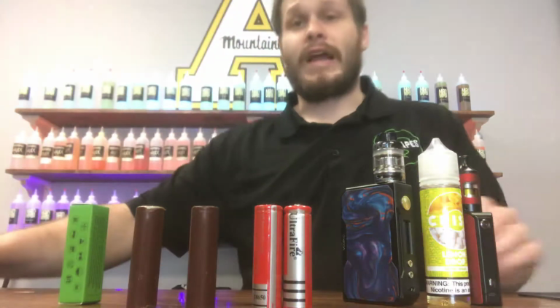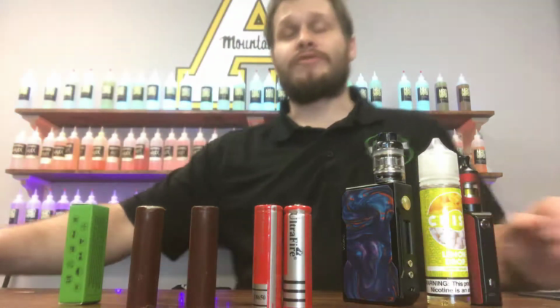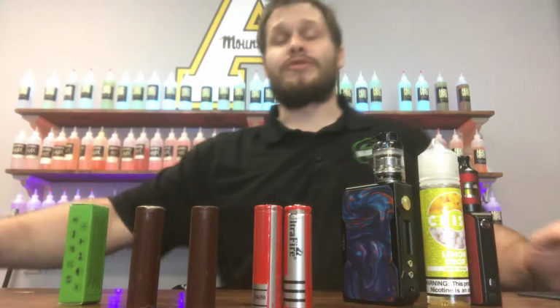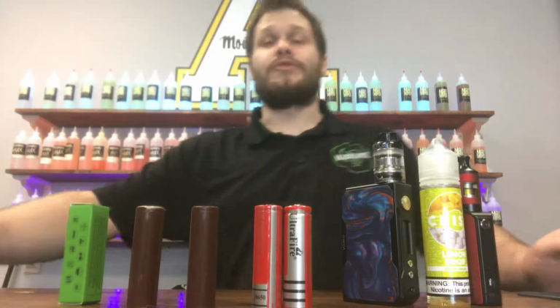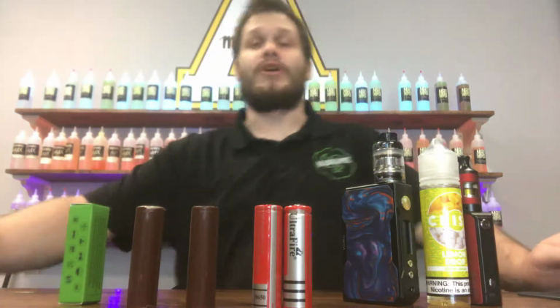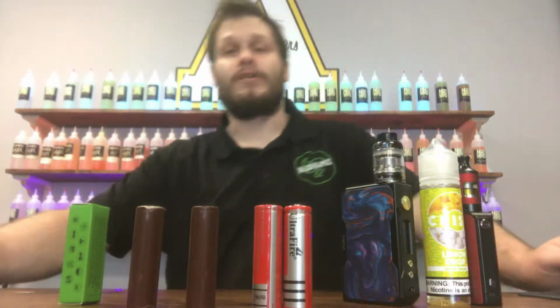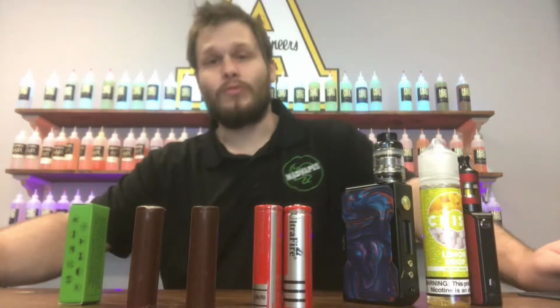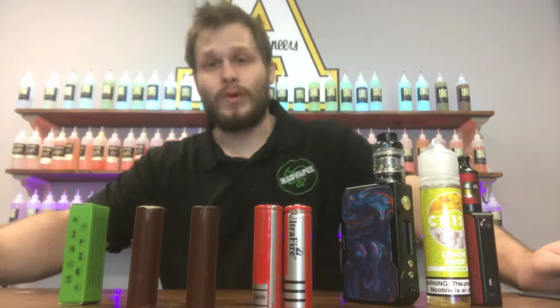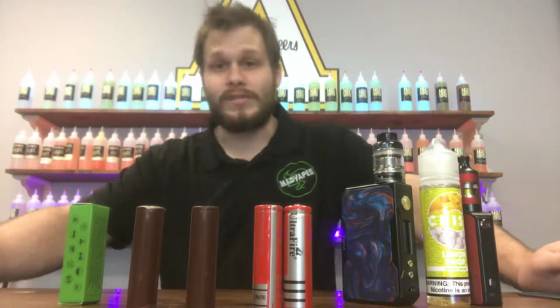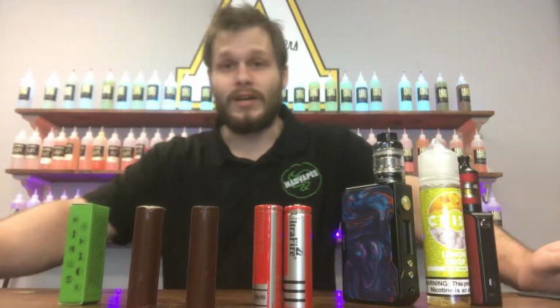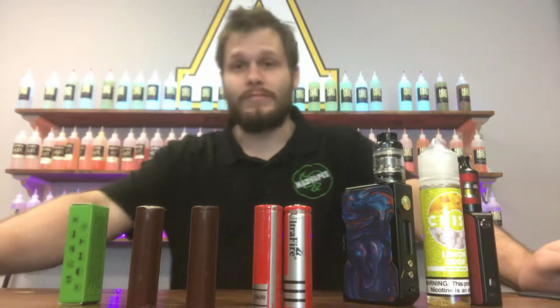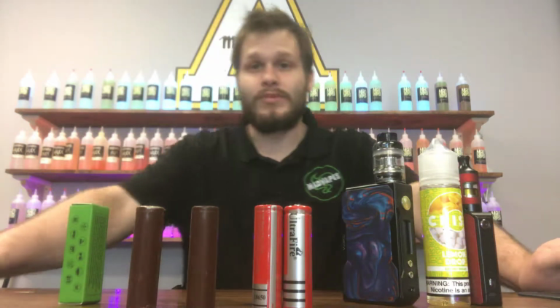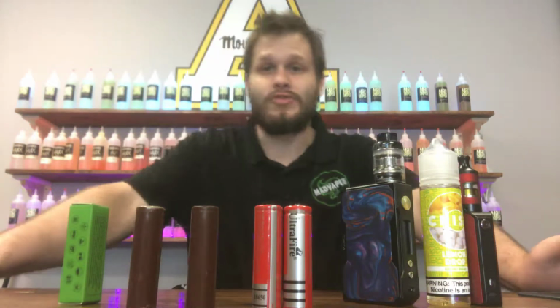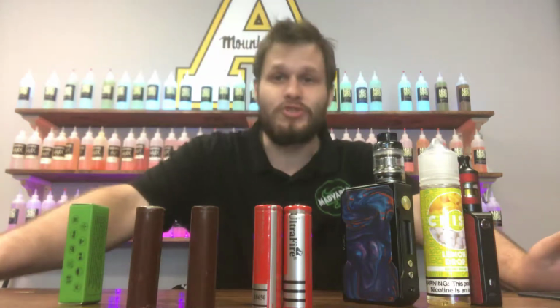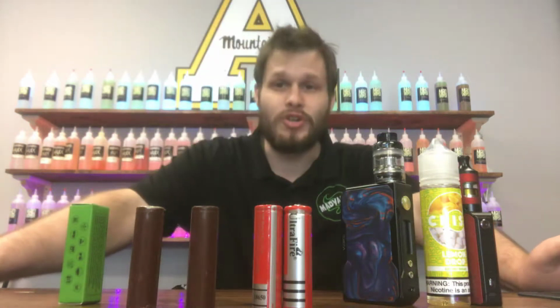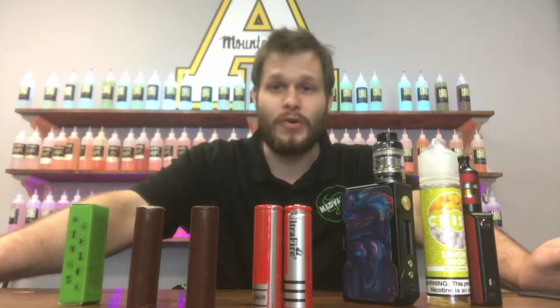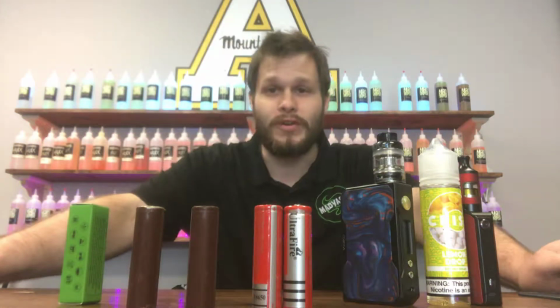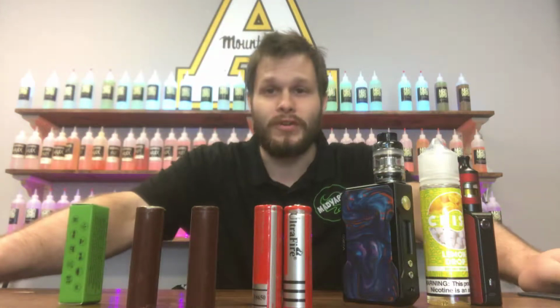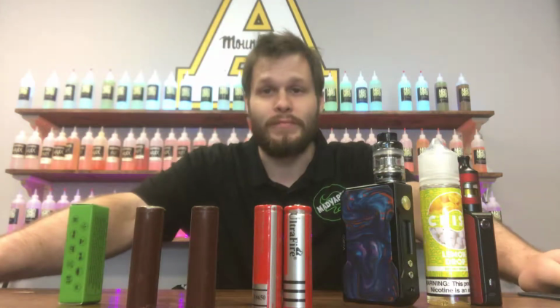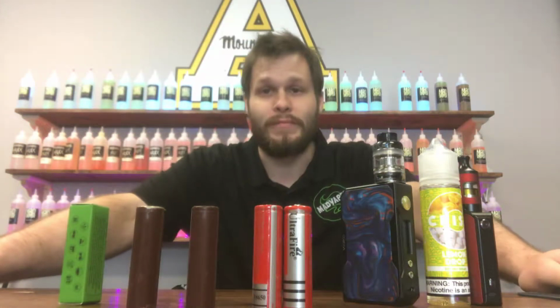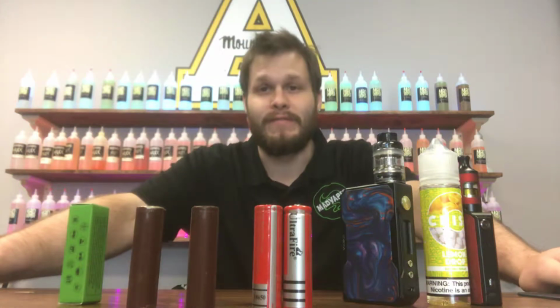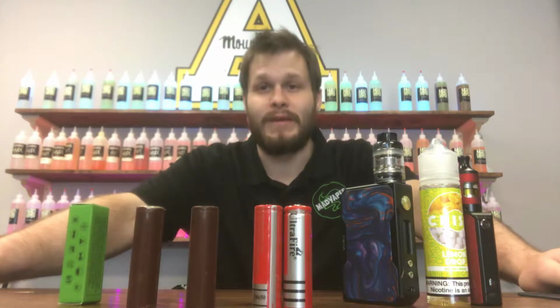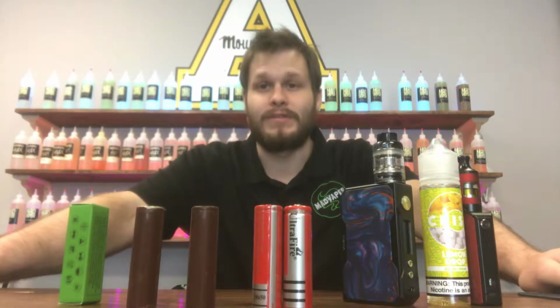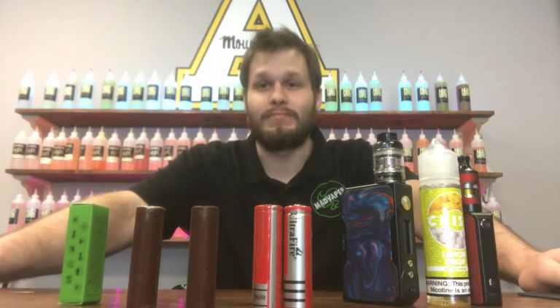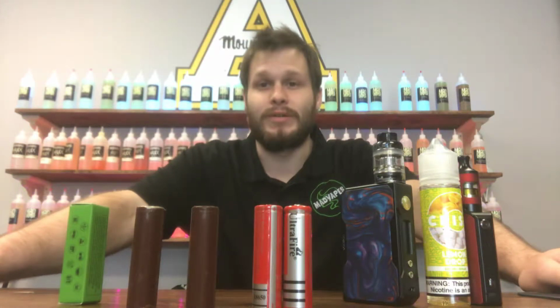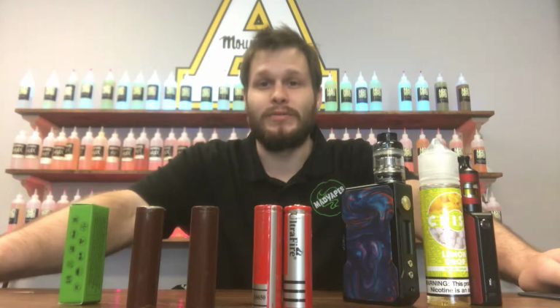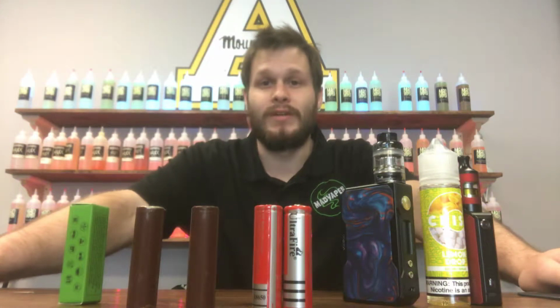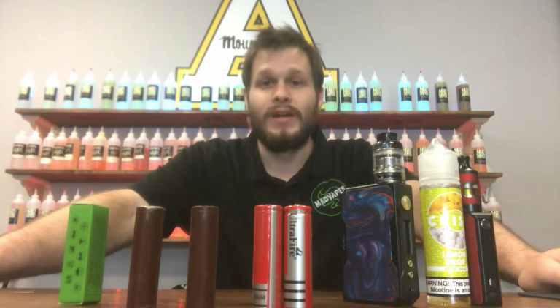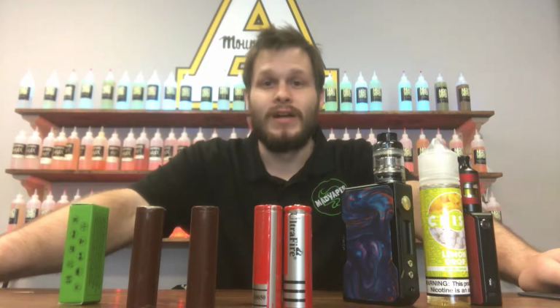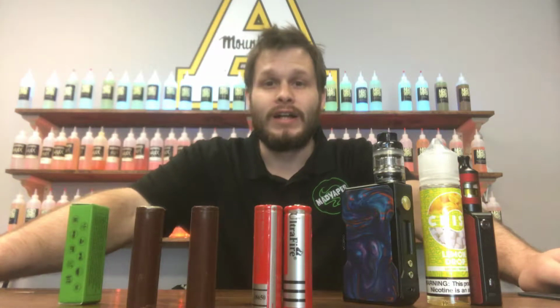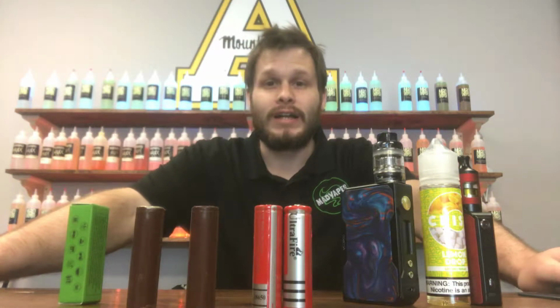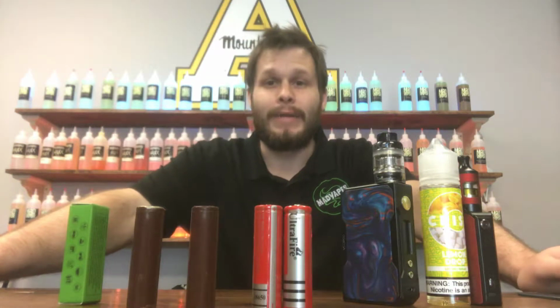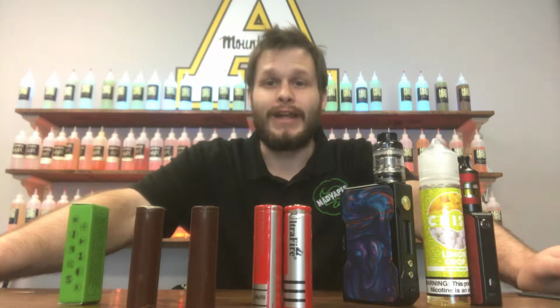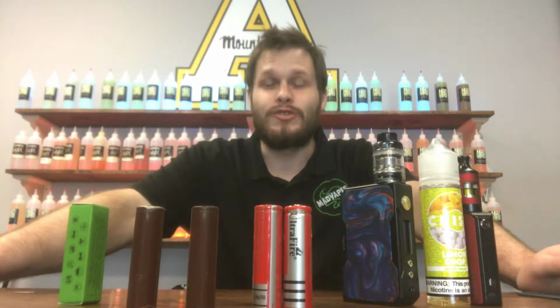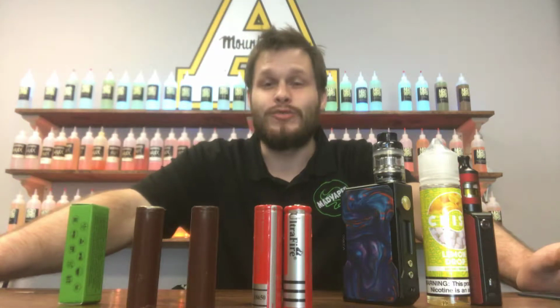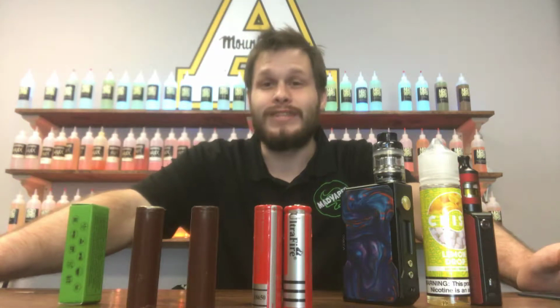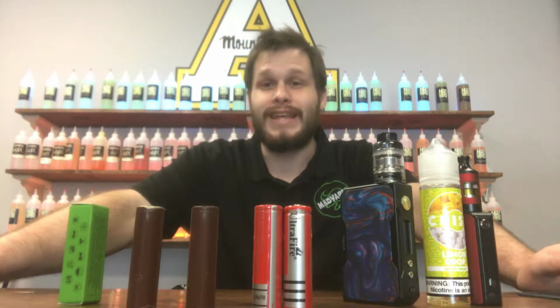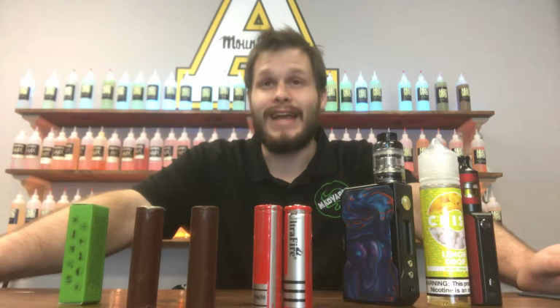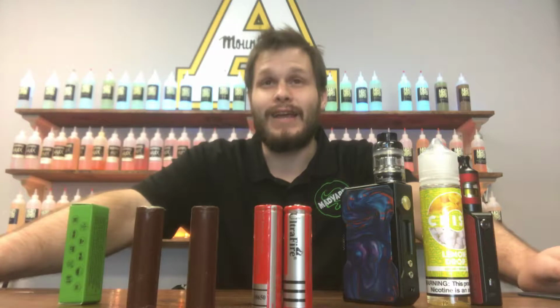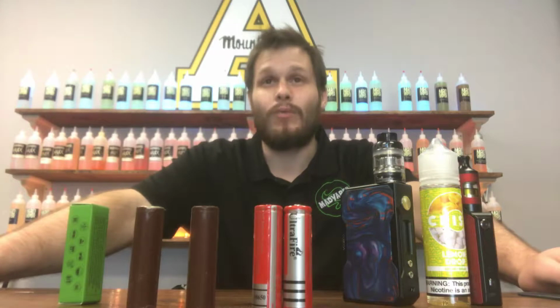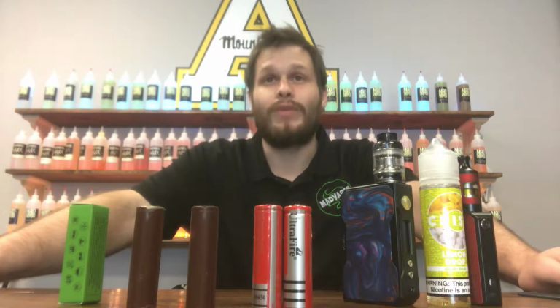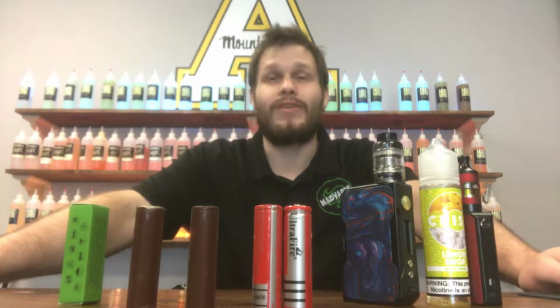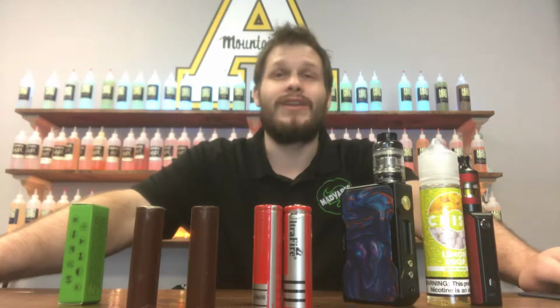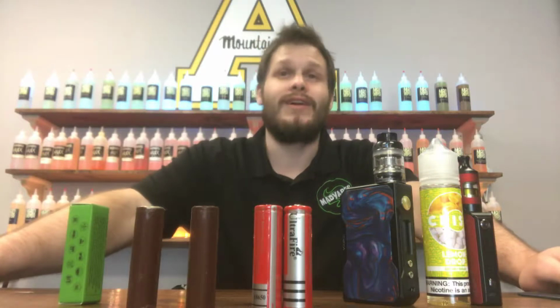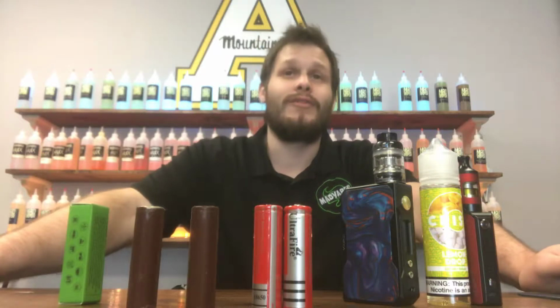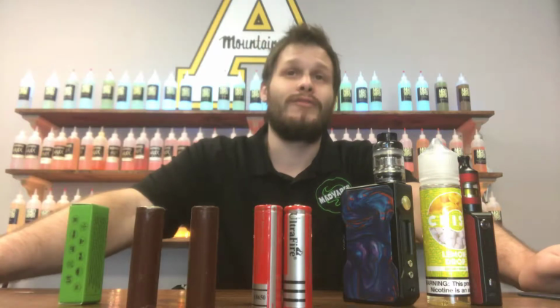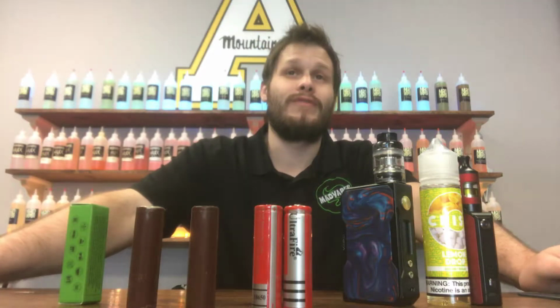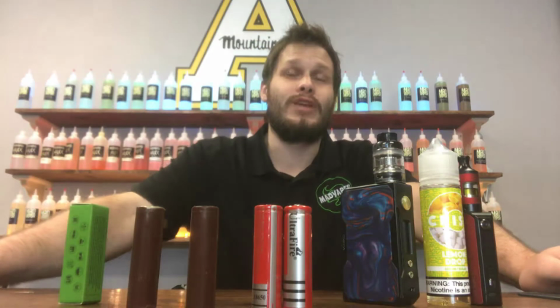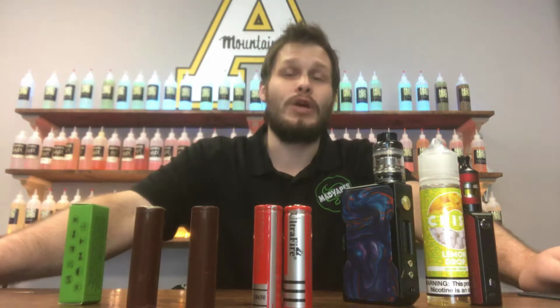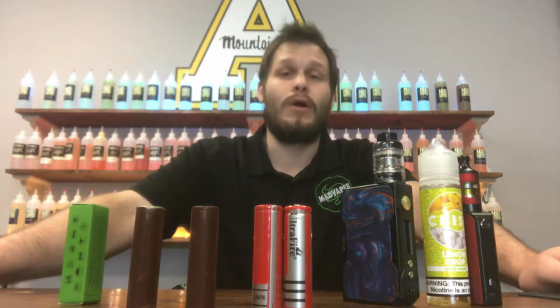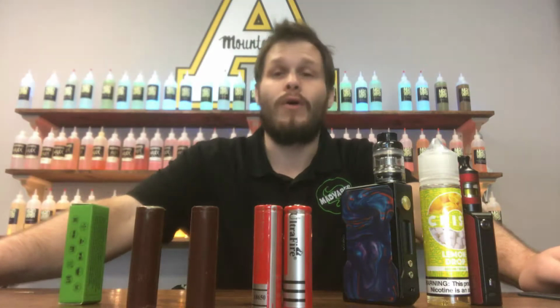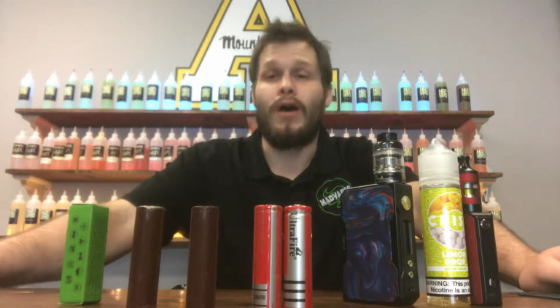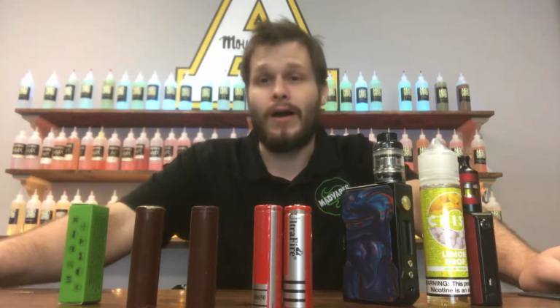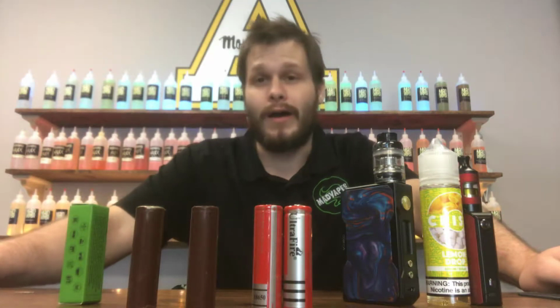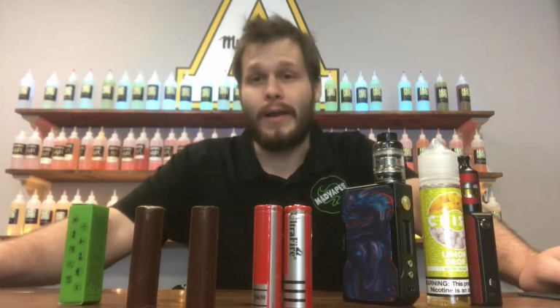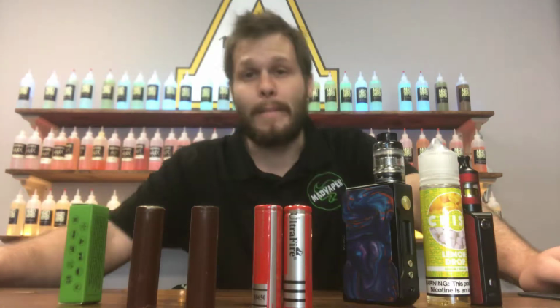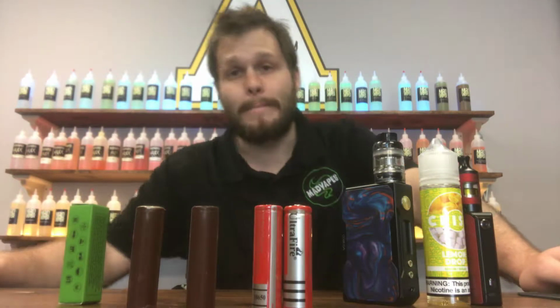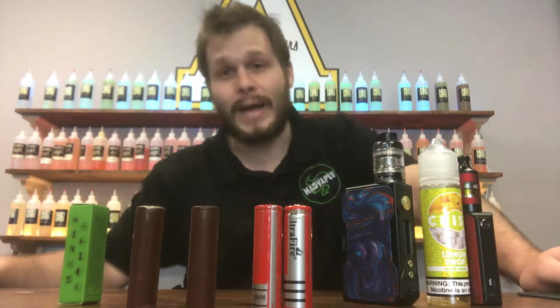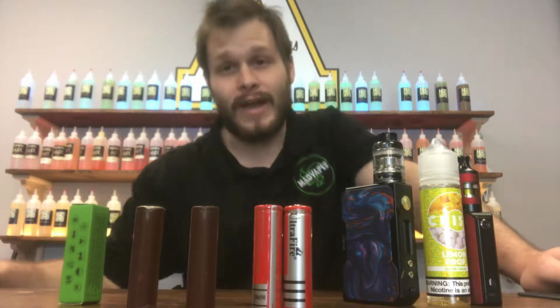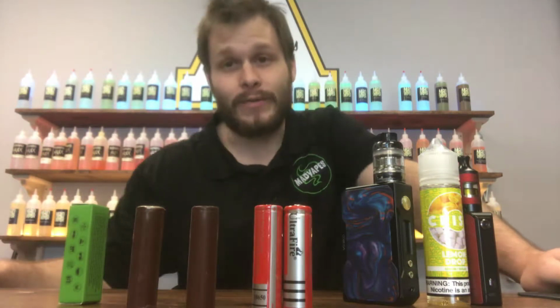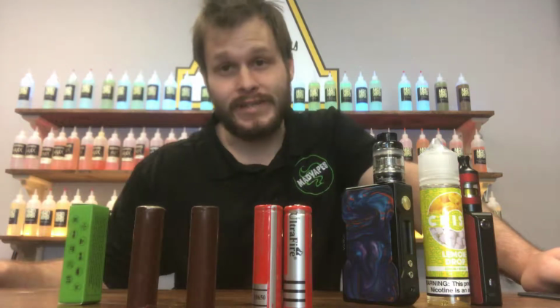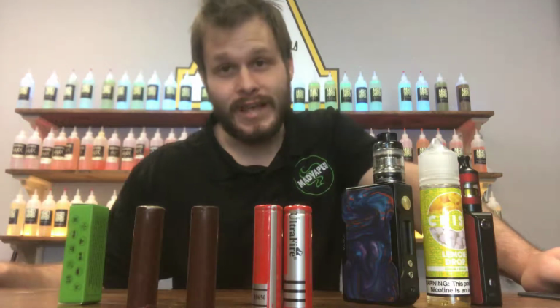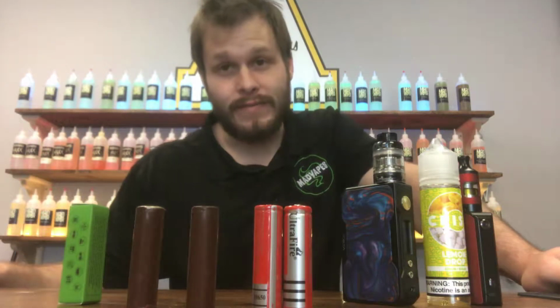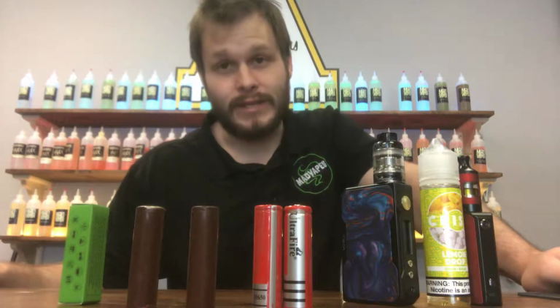Afternoon, y'all. What's up? This is Joe here at Mad Babes of Boone, coming at you today with another video on battery safety.